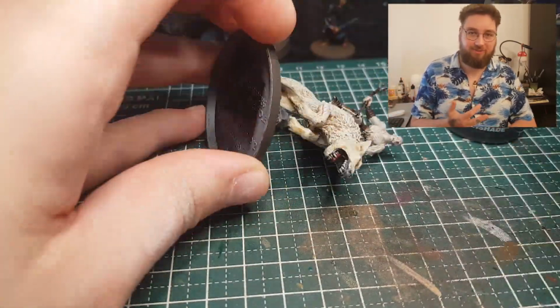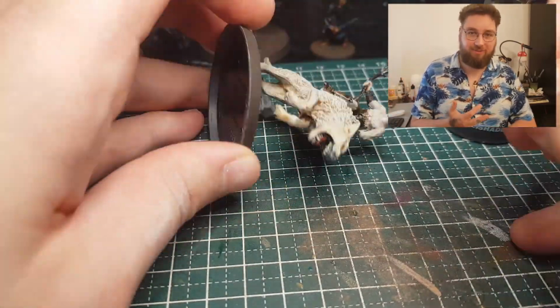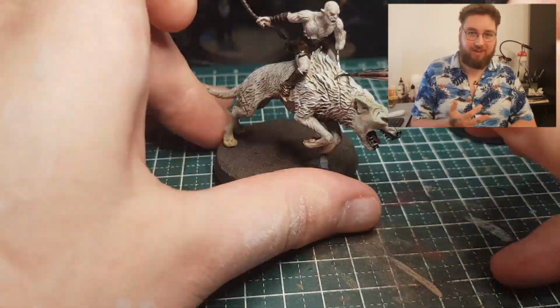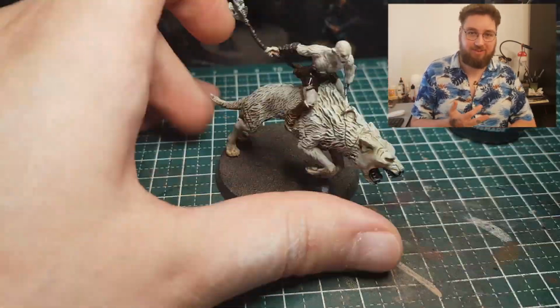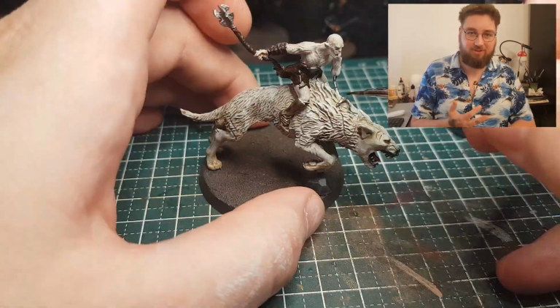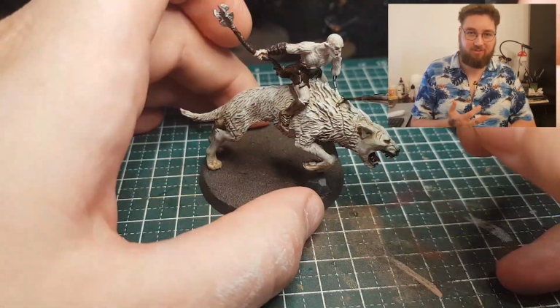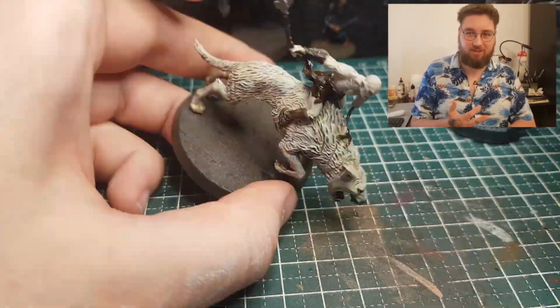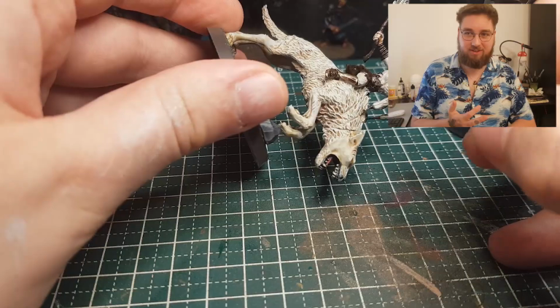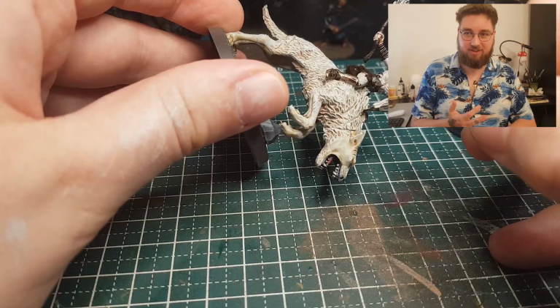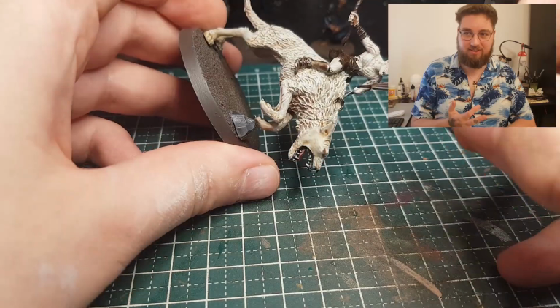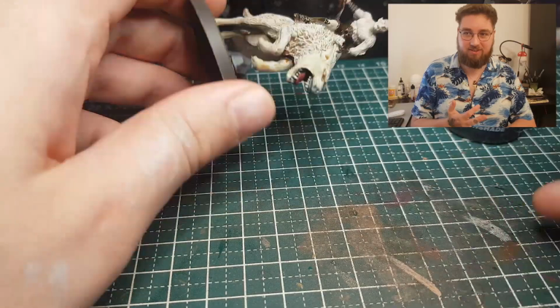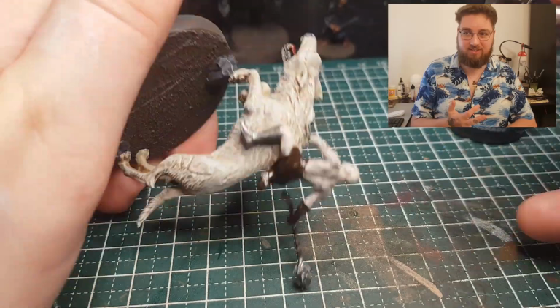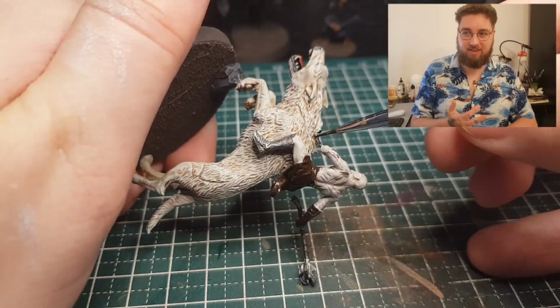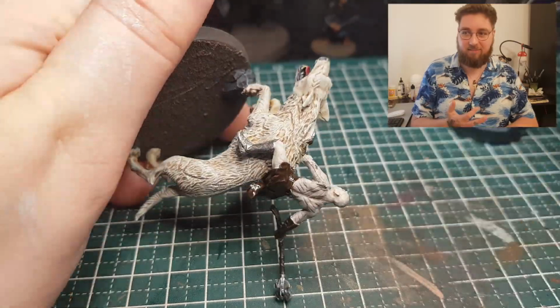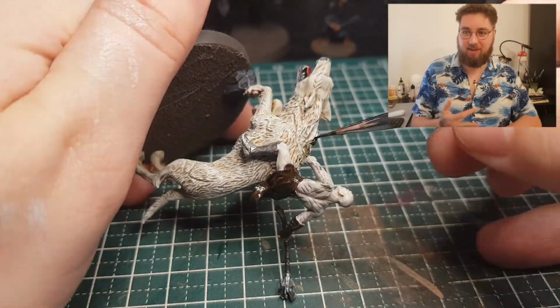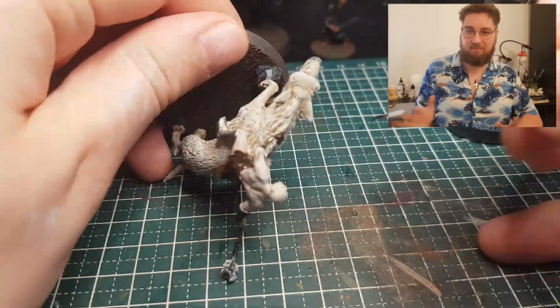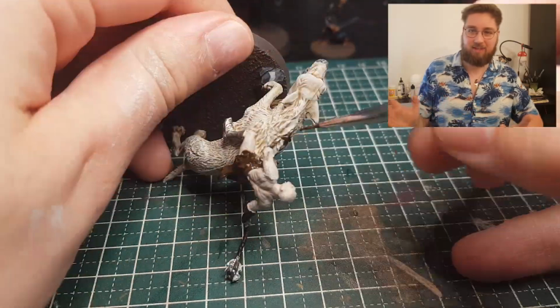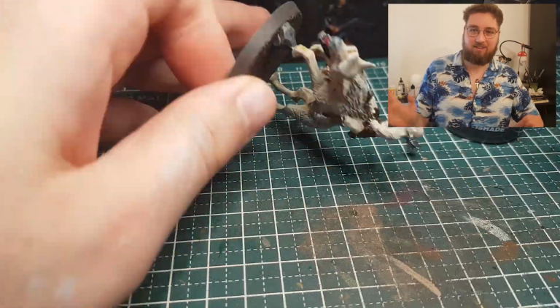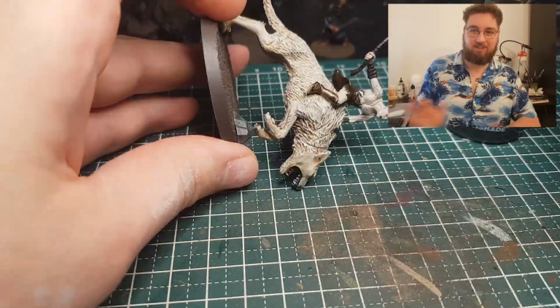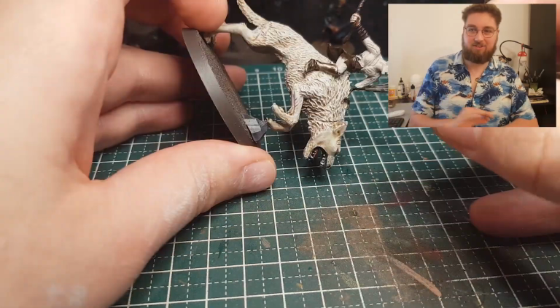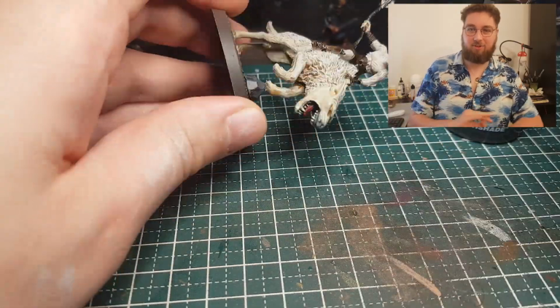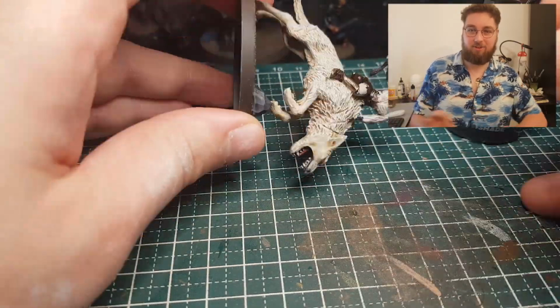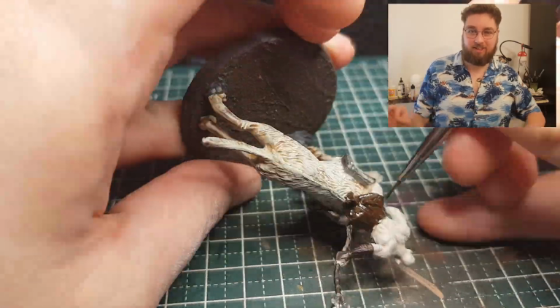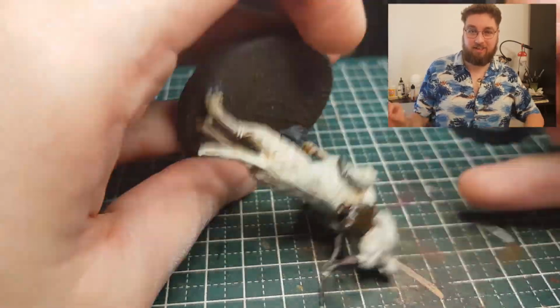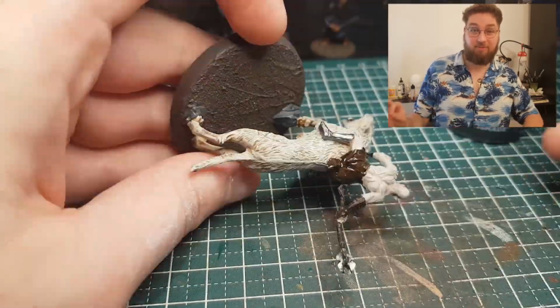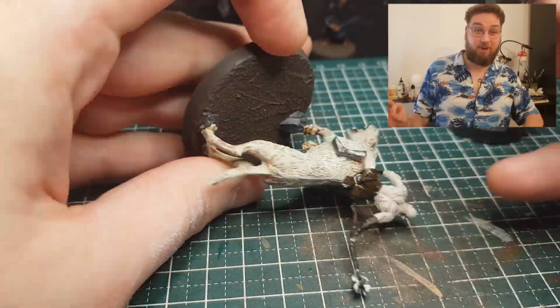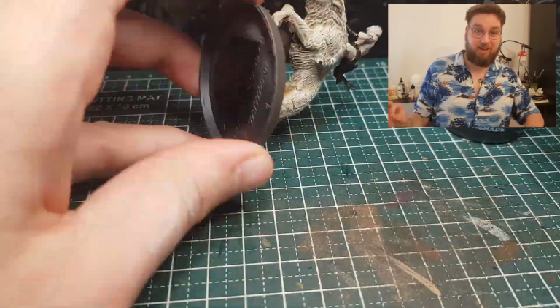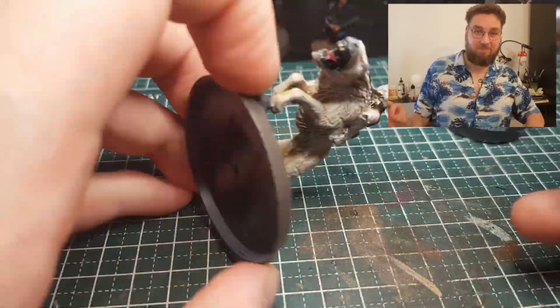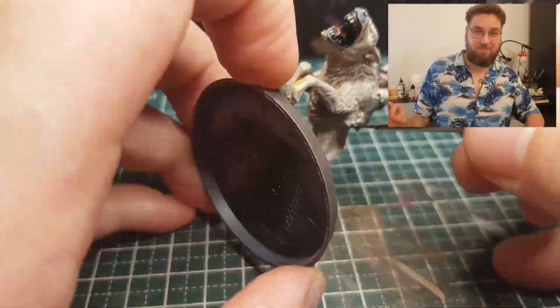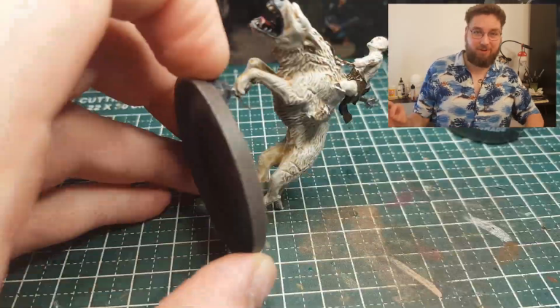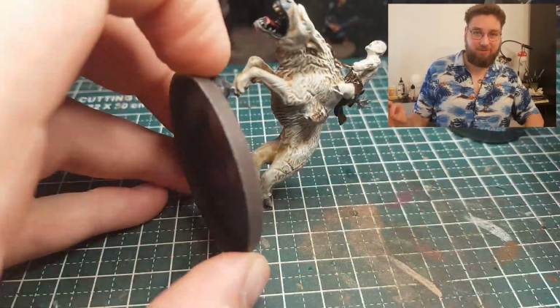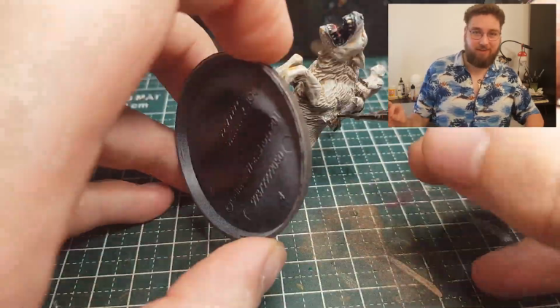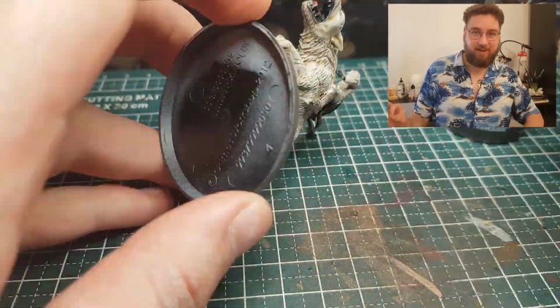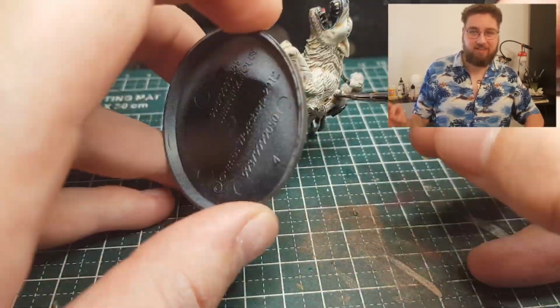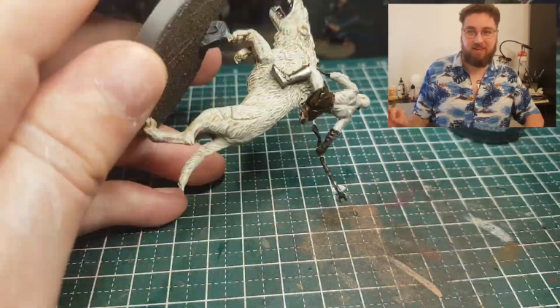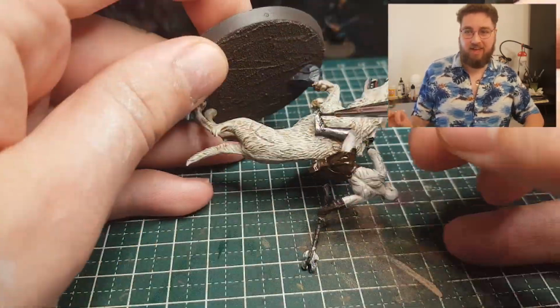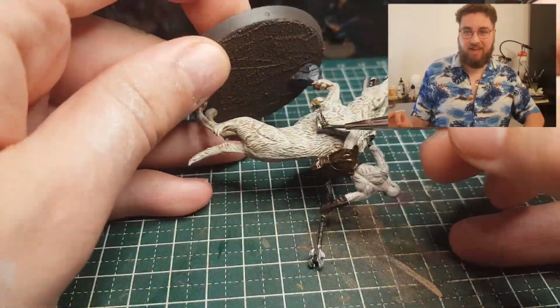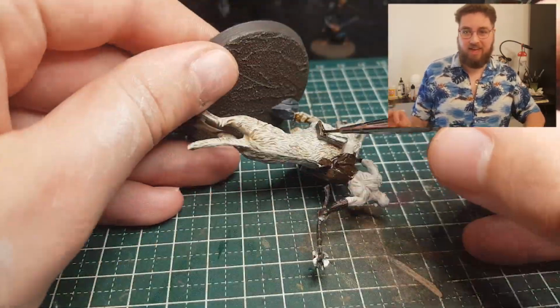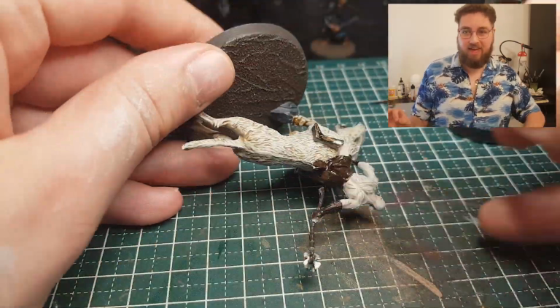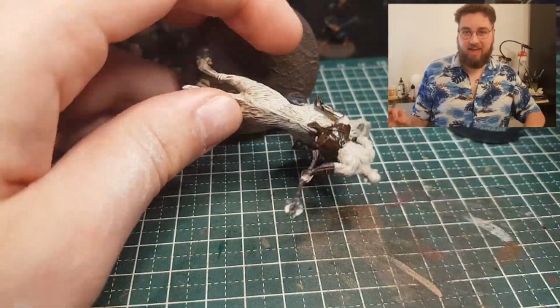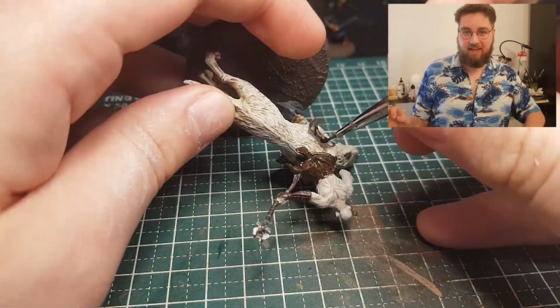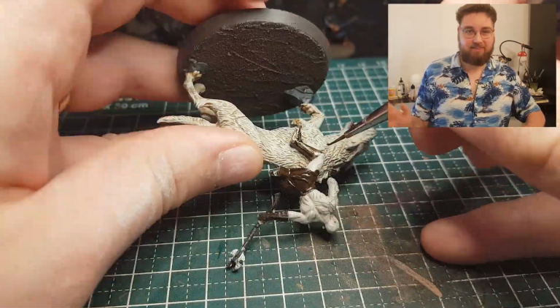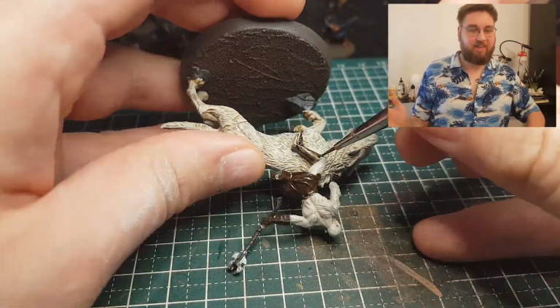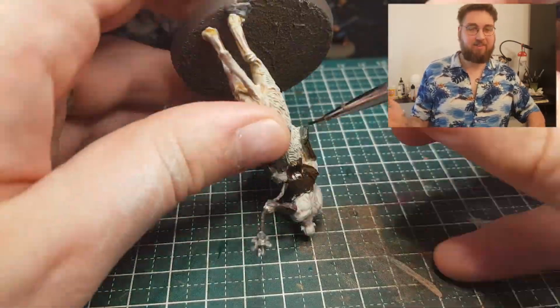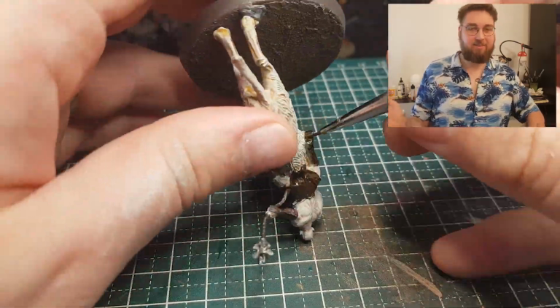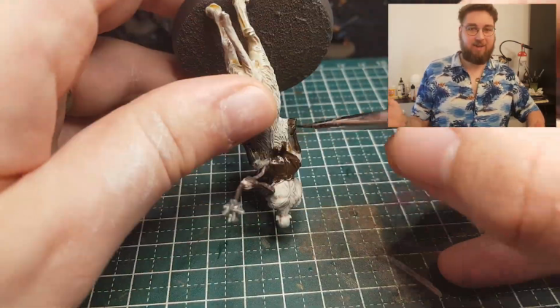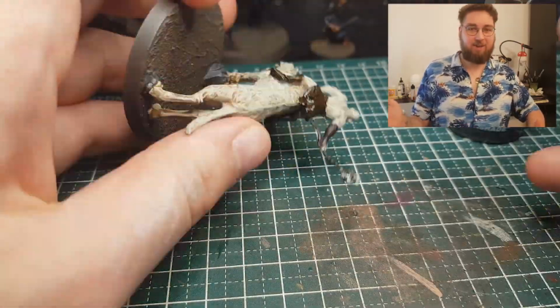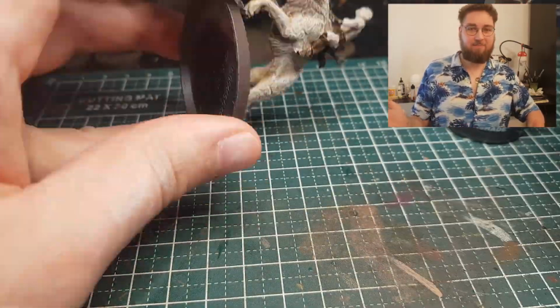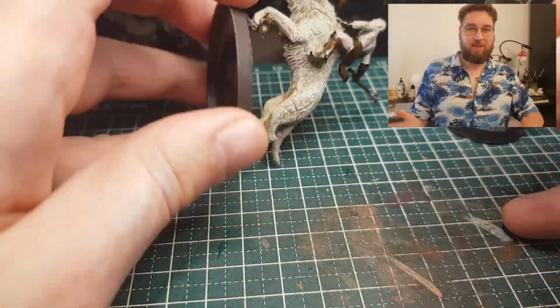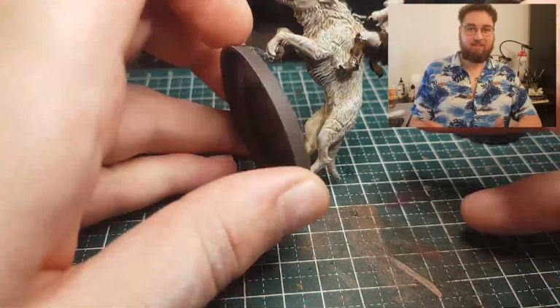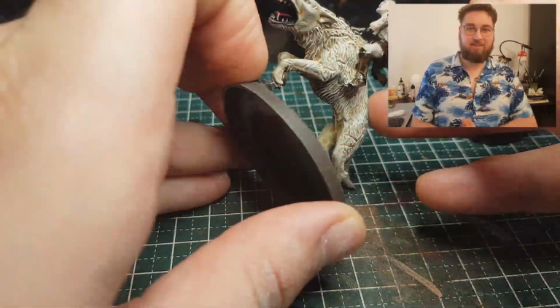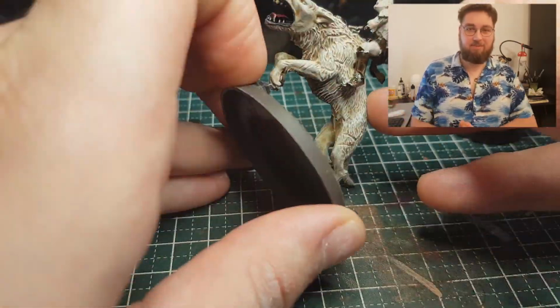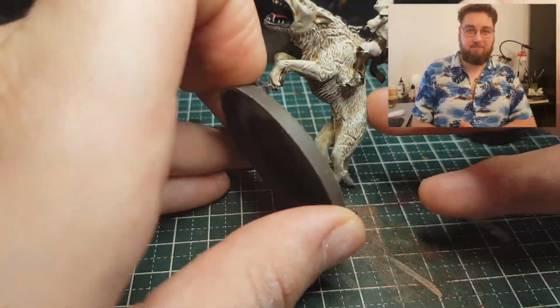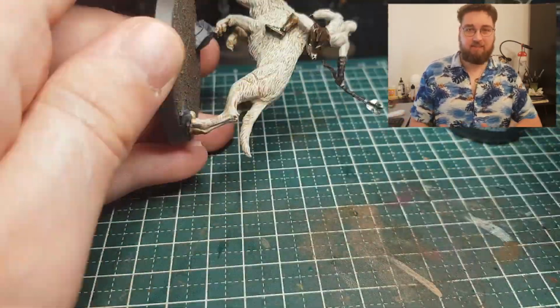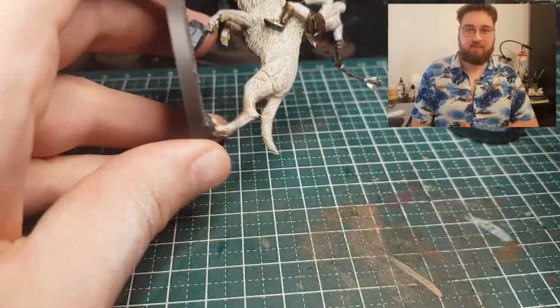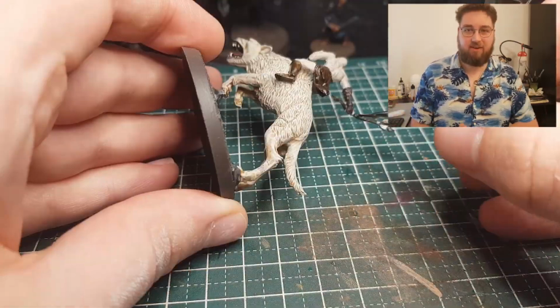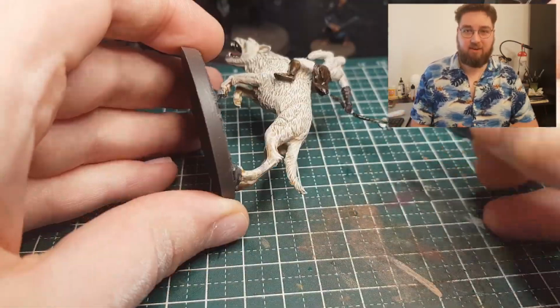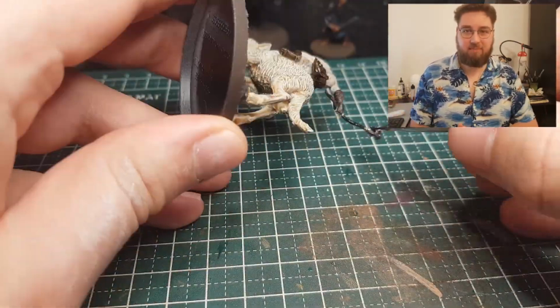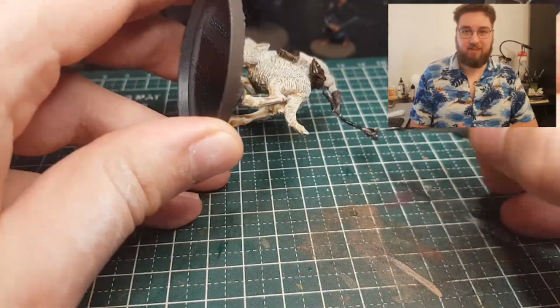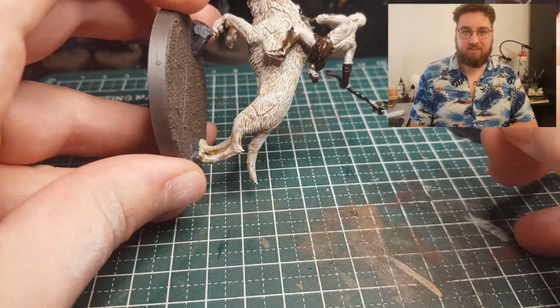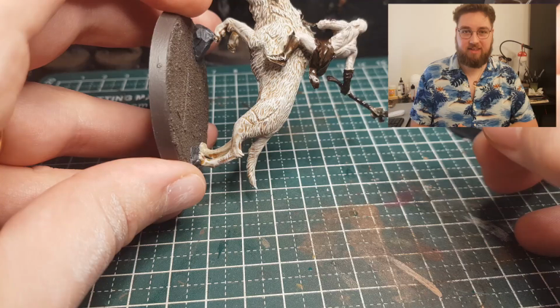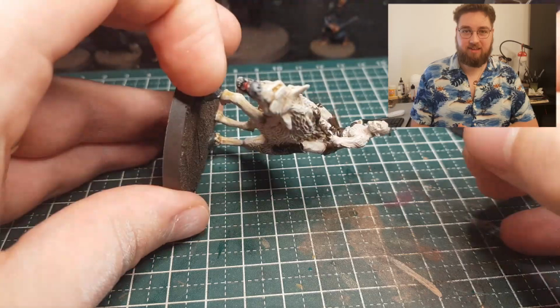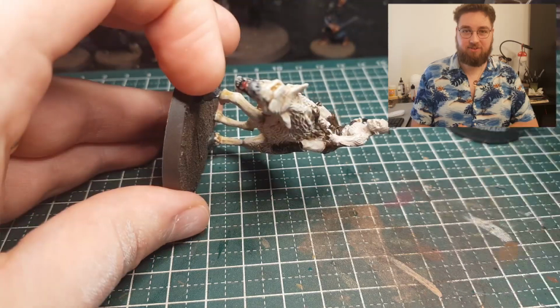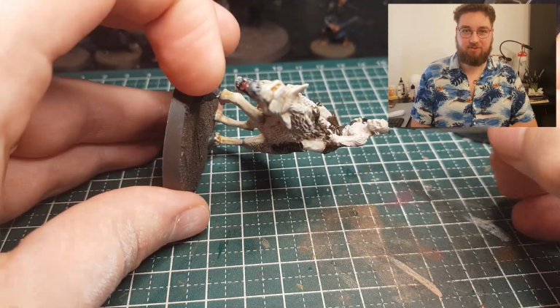Once that's done, I gave everything an Agrax Earthshade wash, except of course for the warg and the skin of Azog, because in my opinion it's already perfect. And that's the way I painted him.